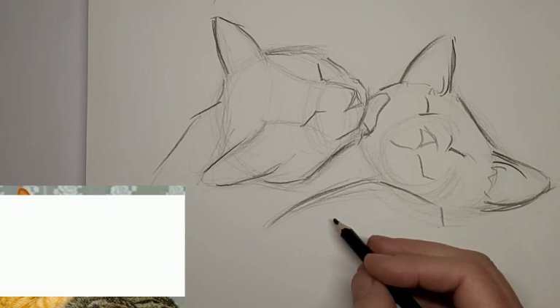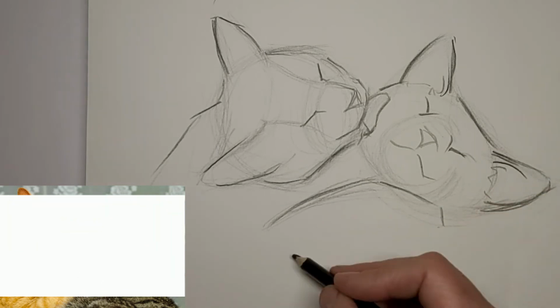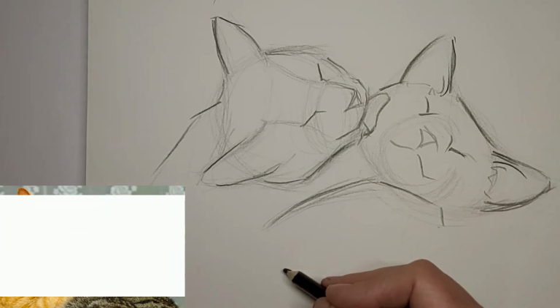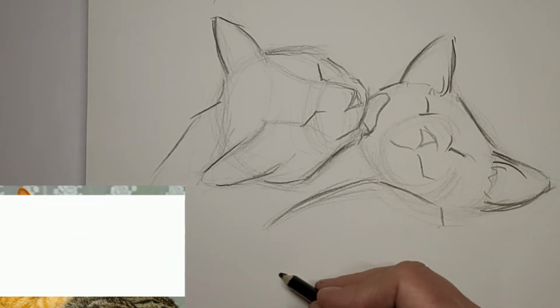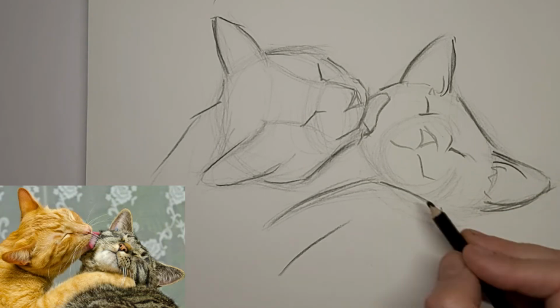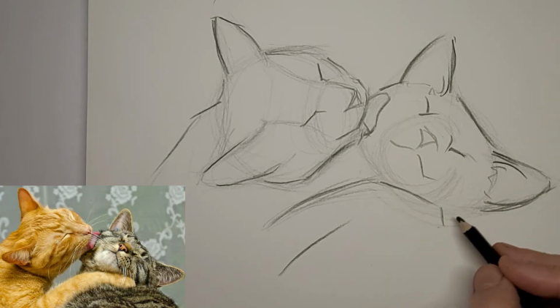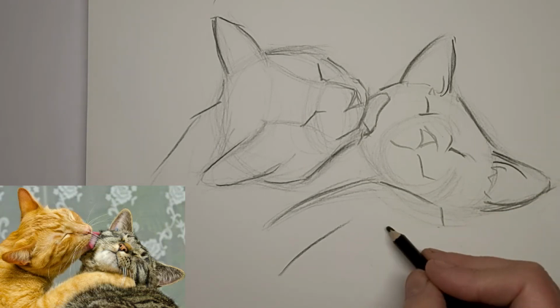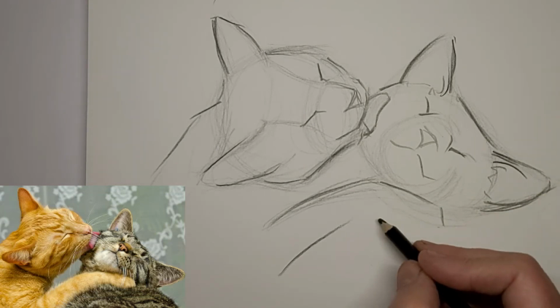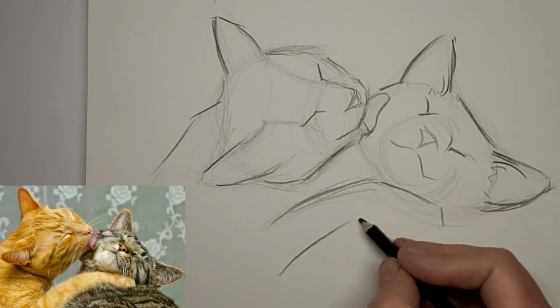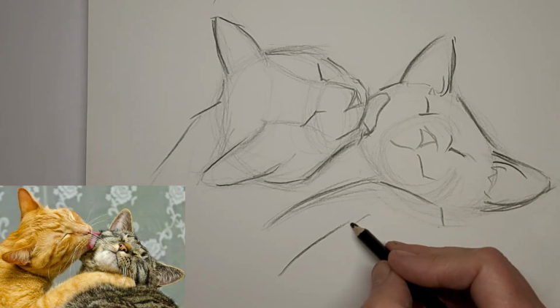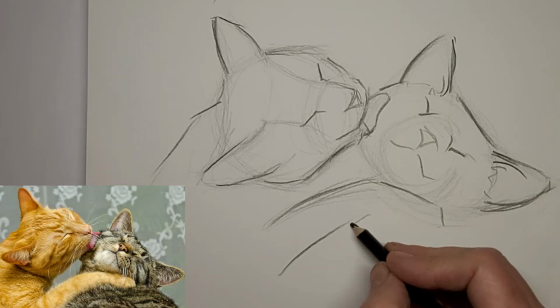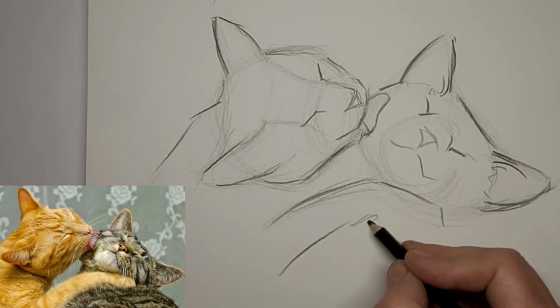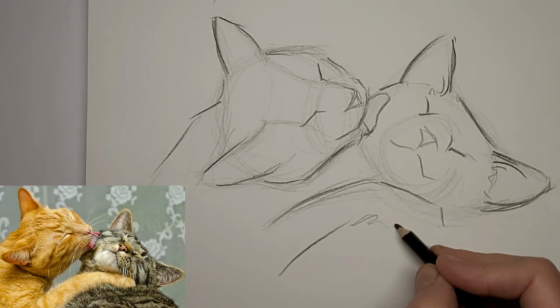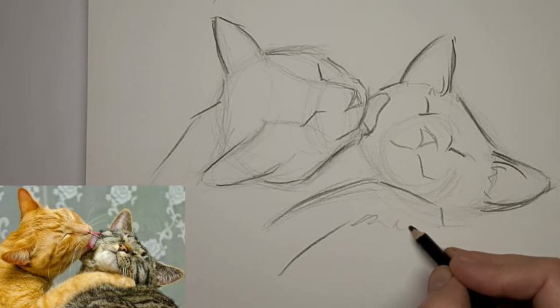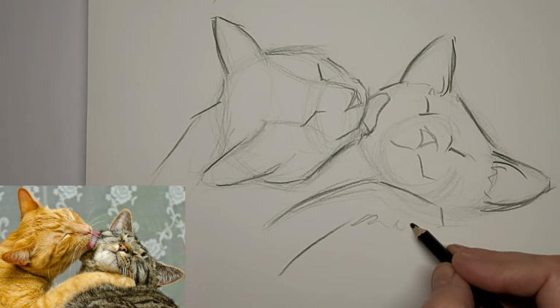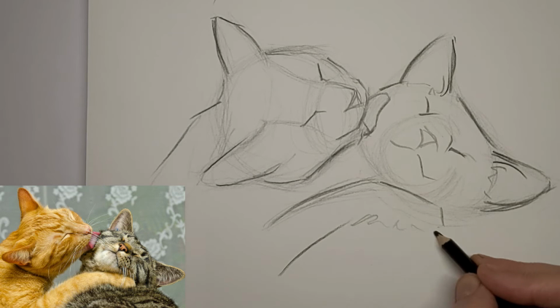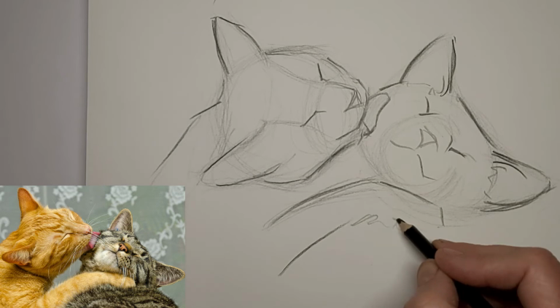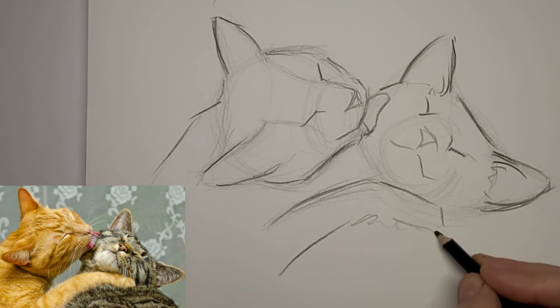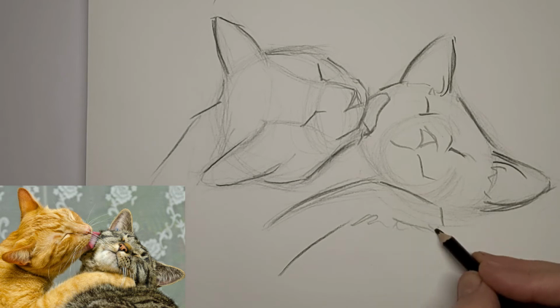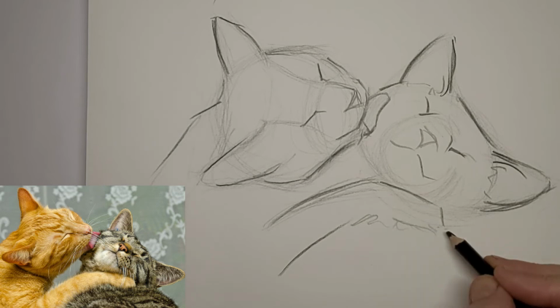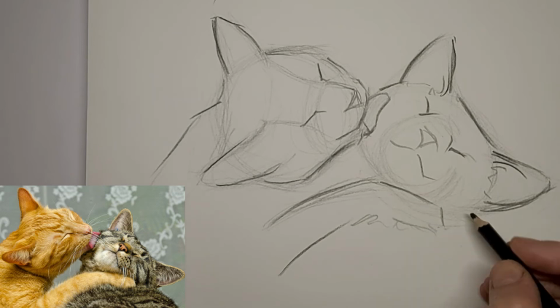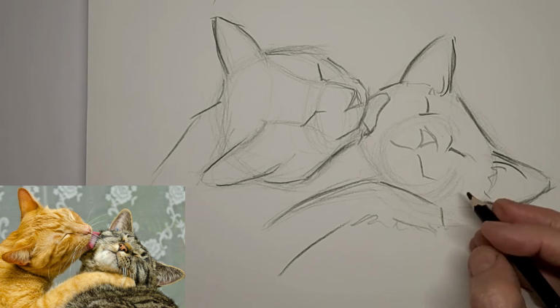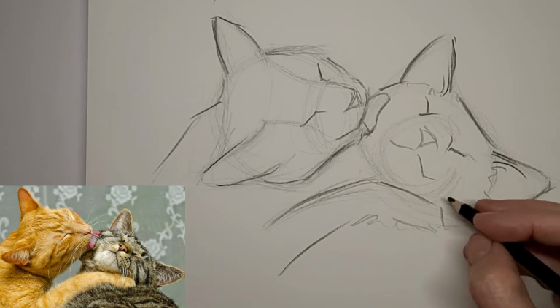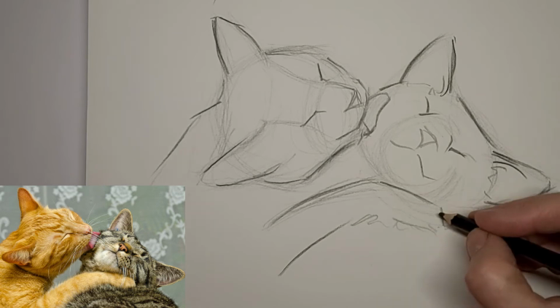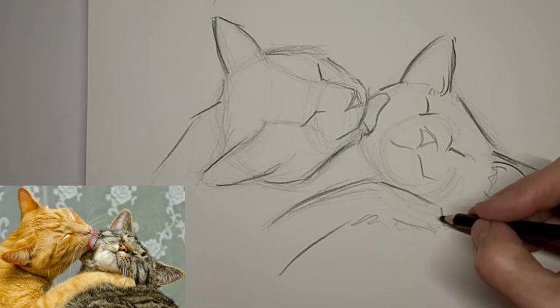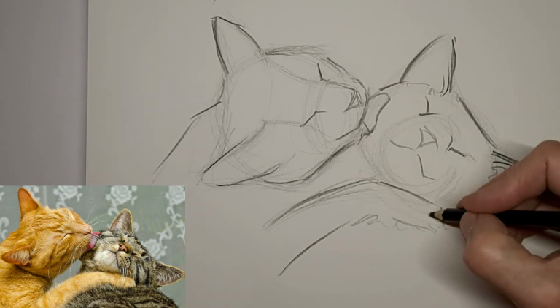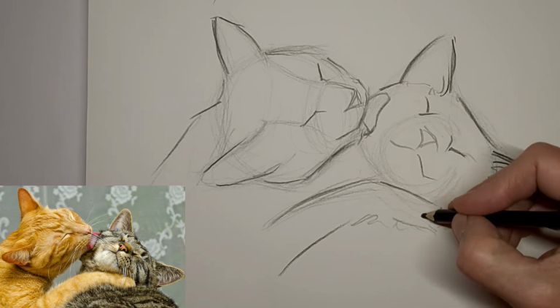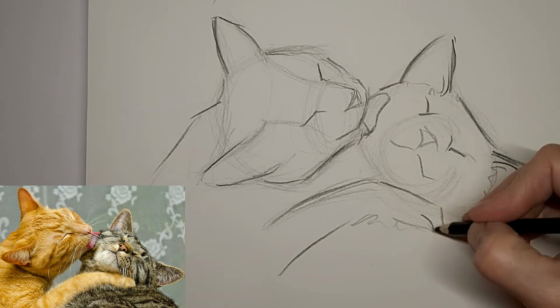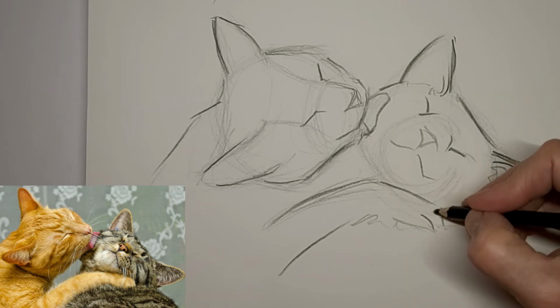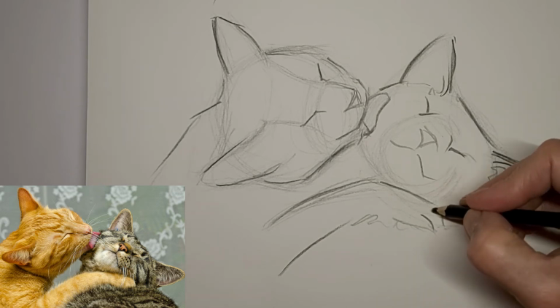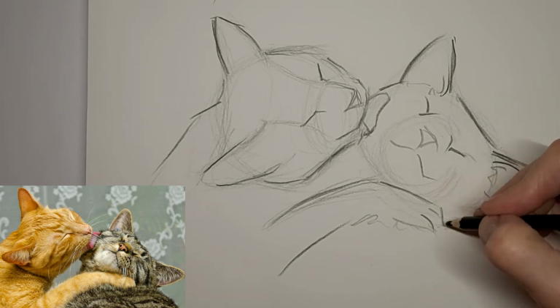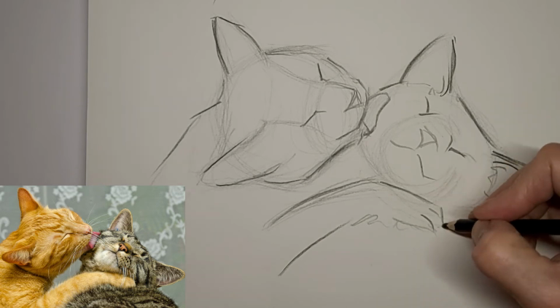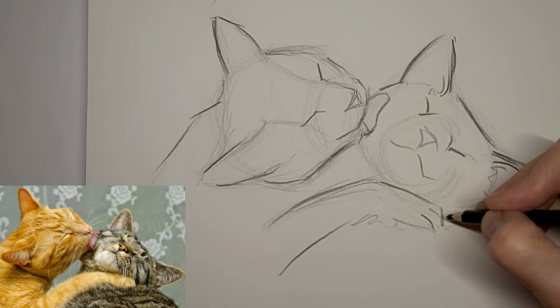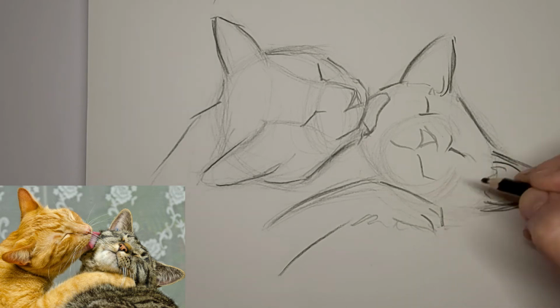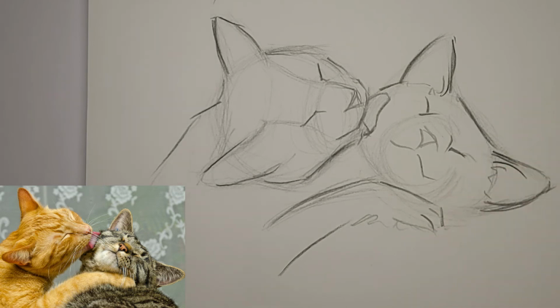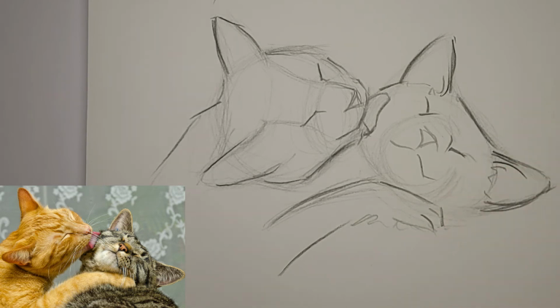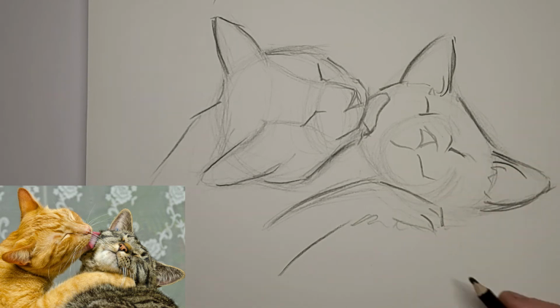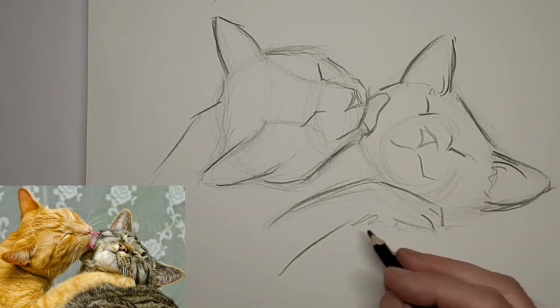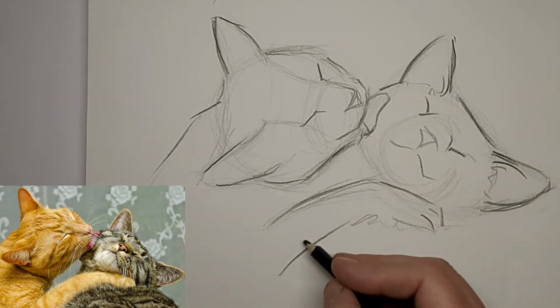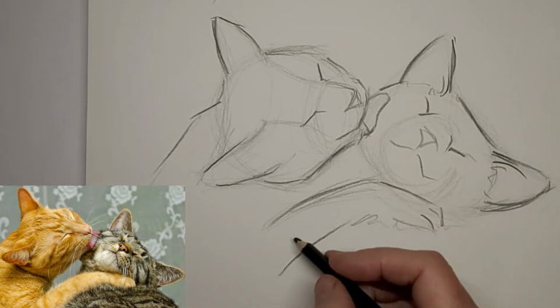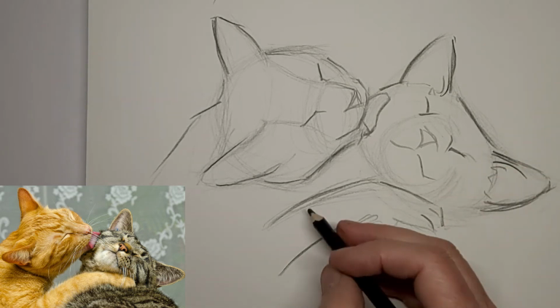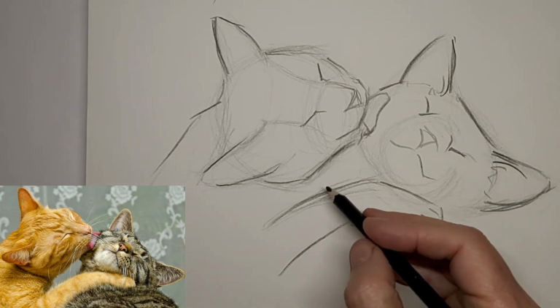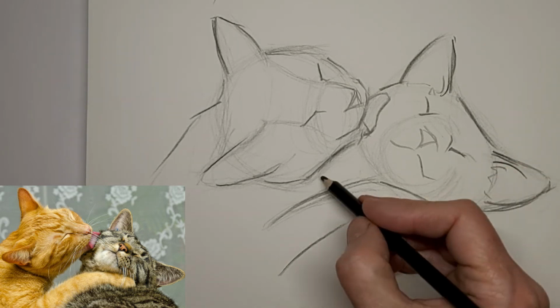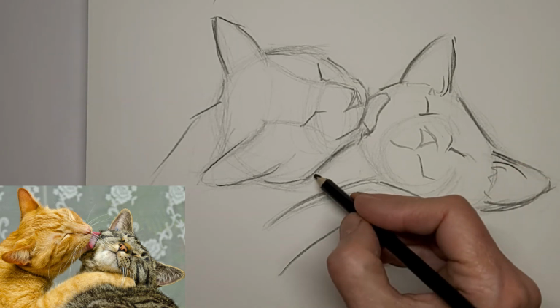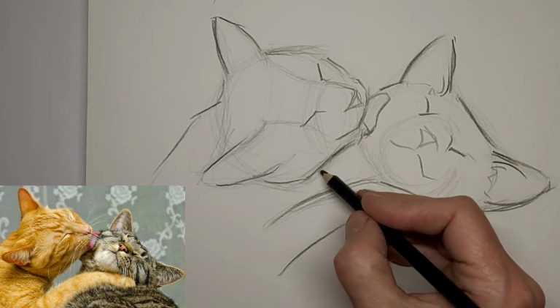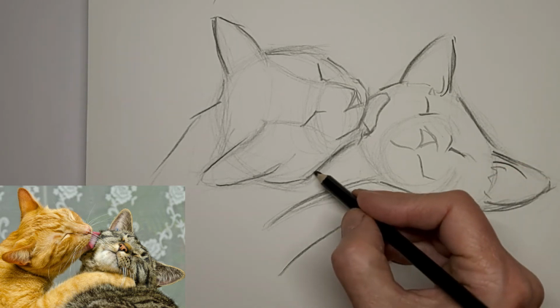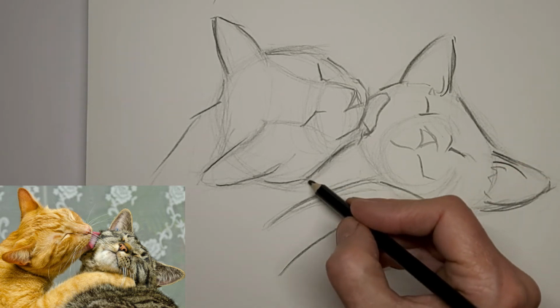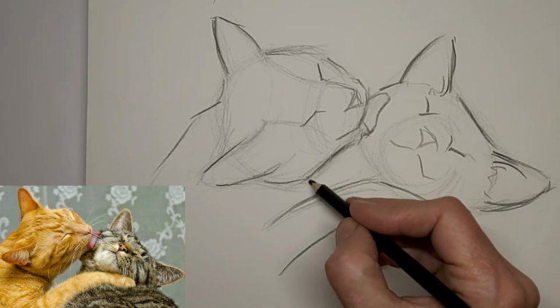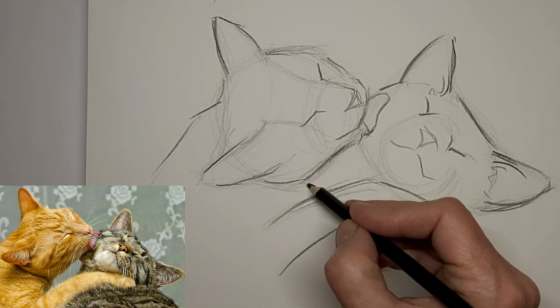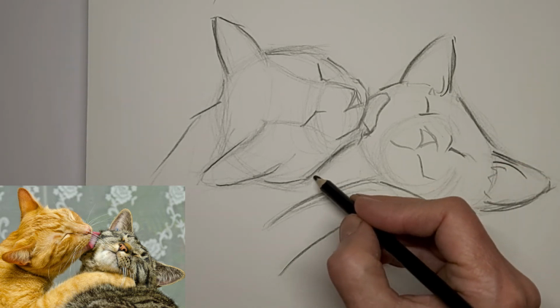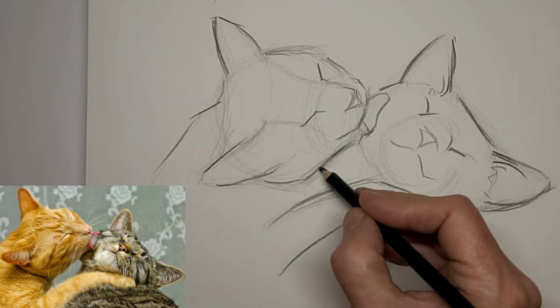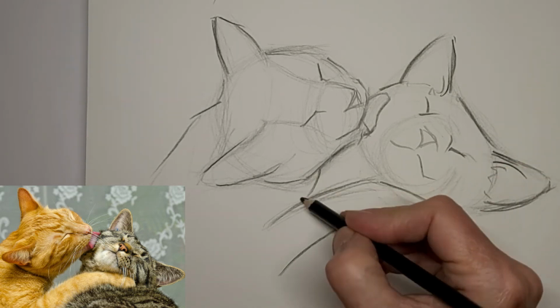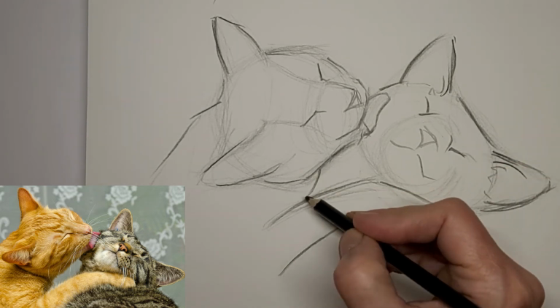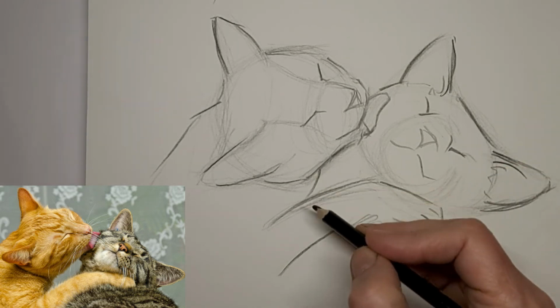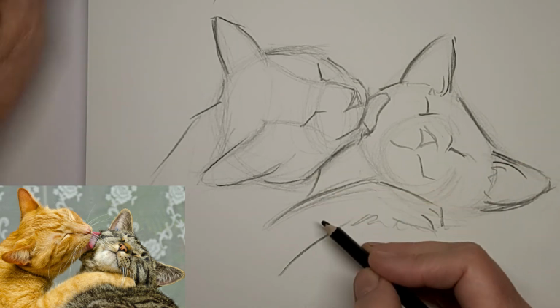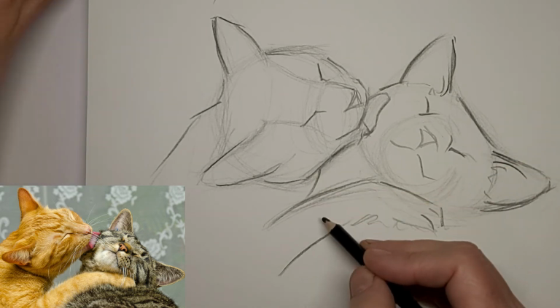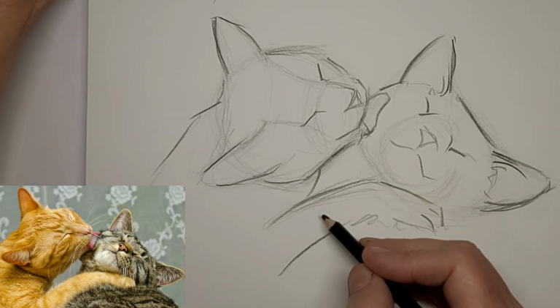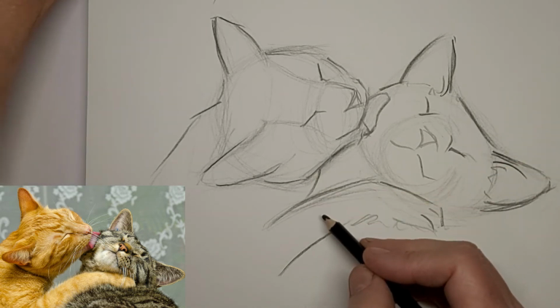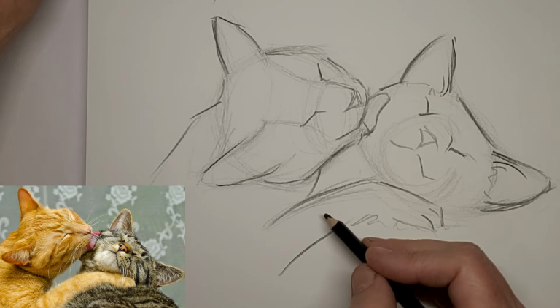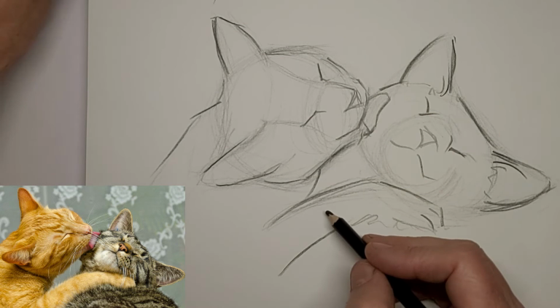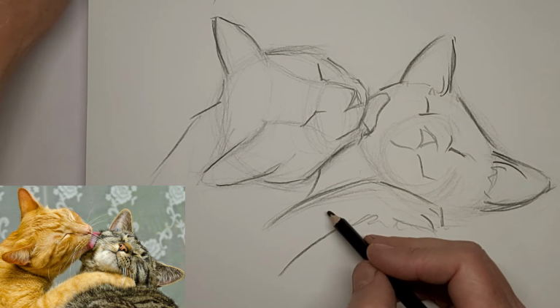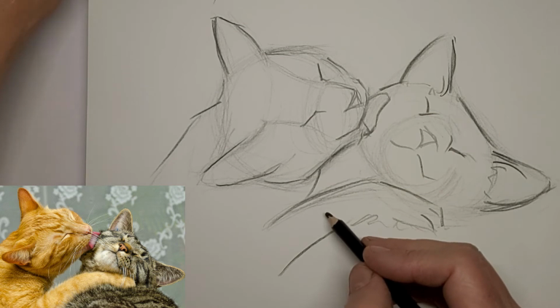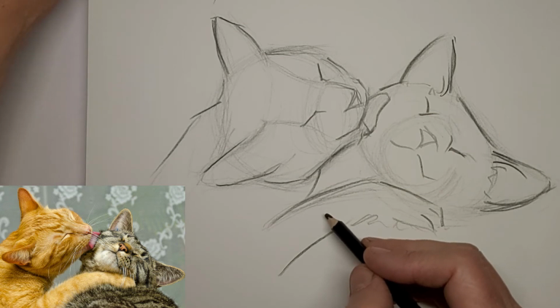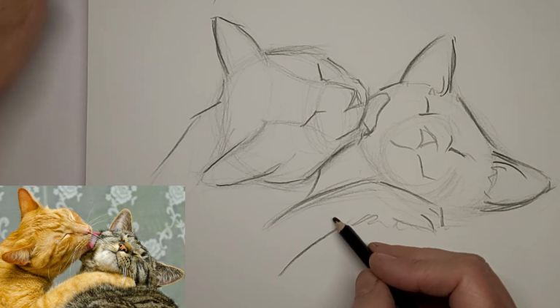That nice little paw — kind of a kitty hug, or saying 'stay here, I have to groom you.'